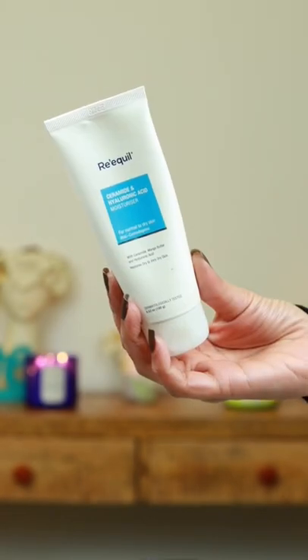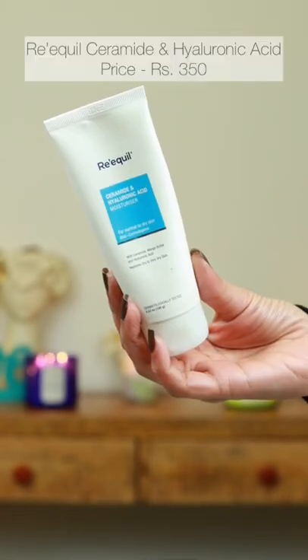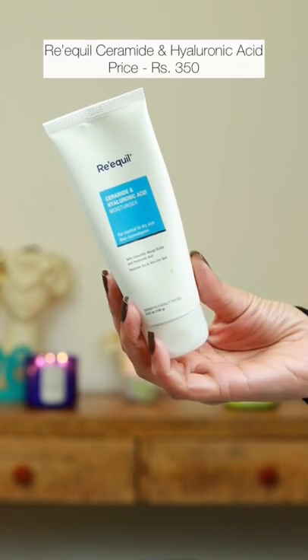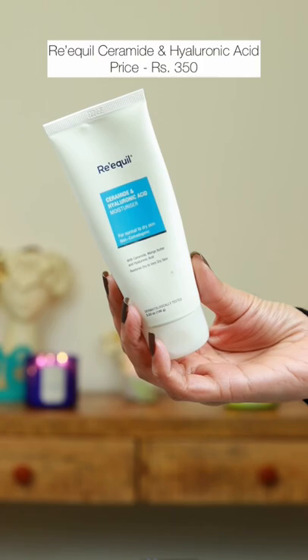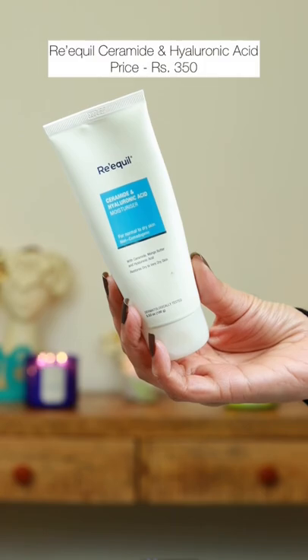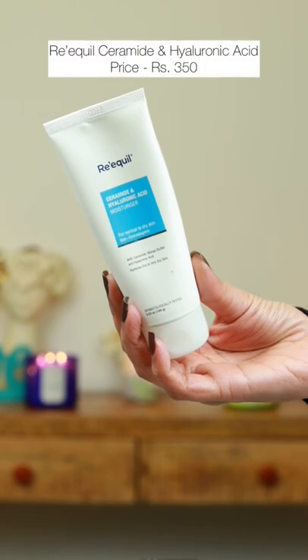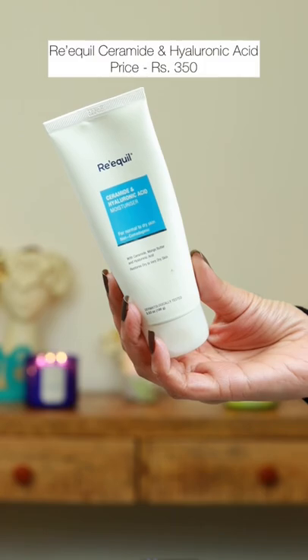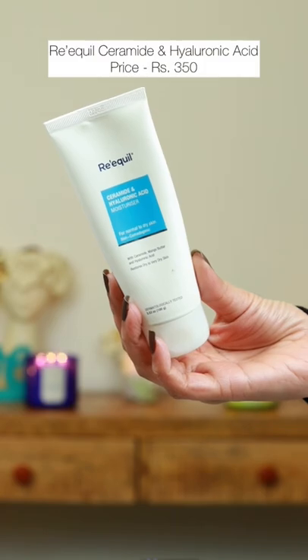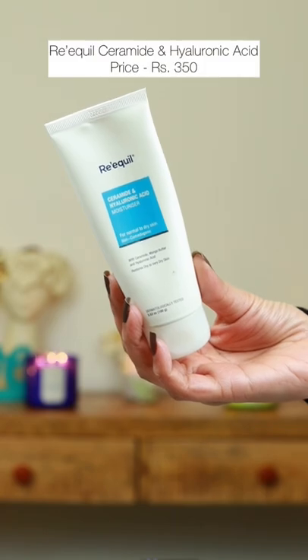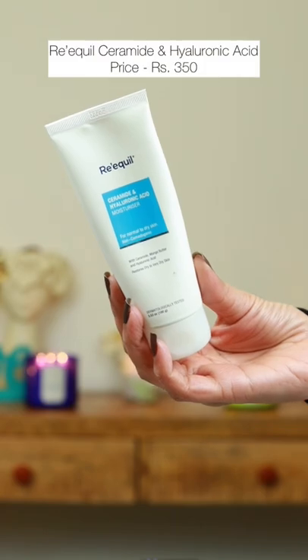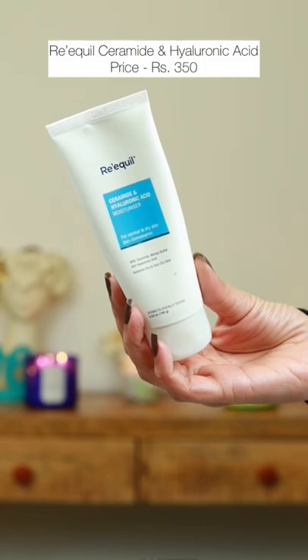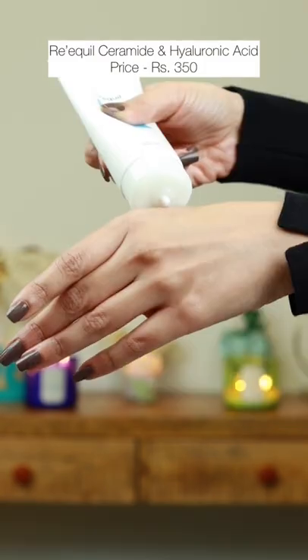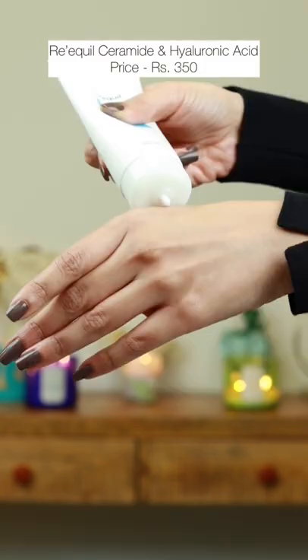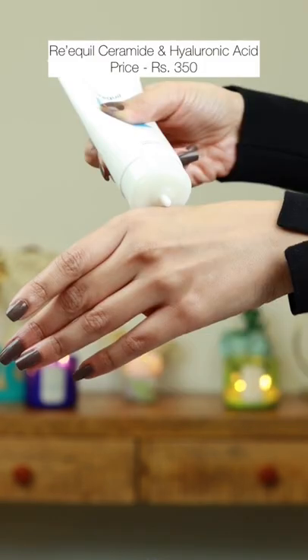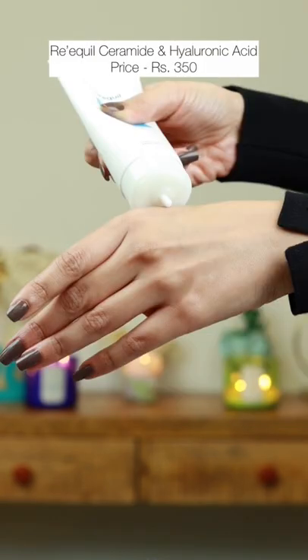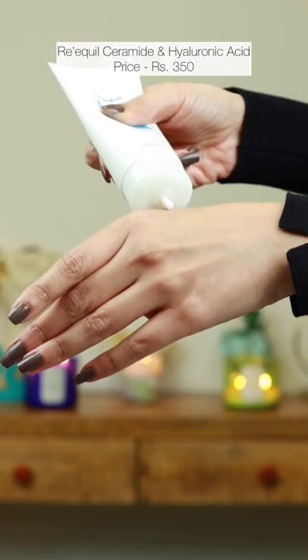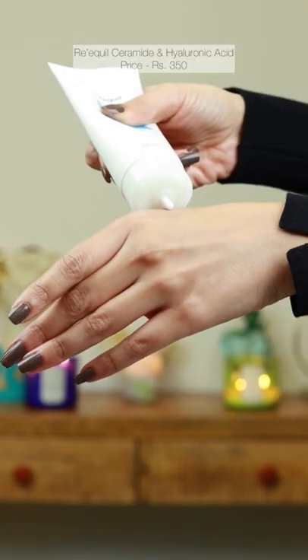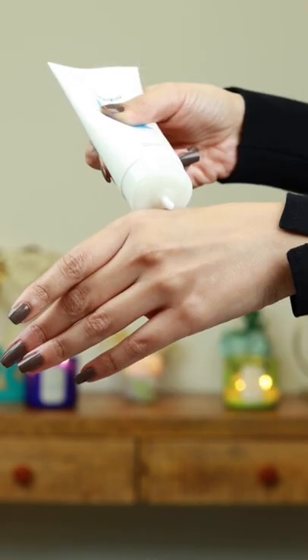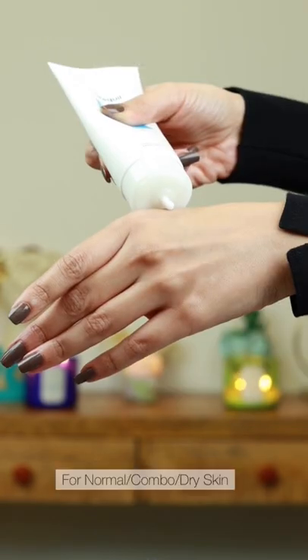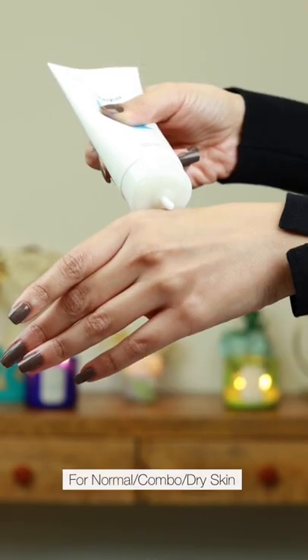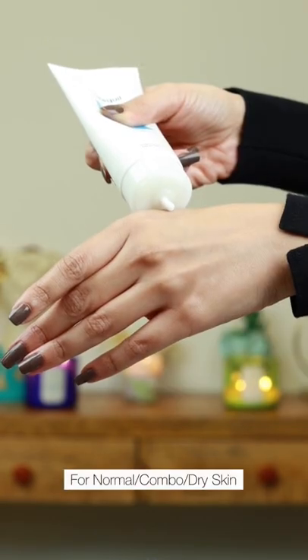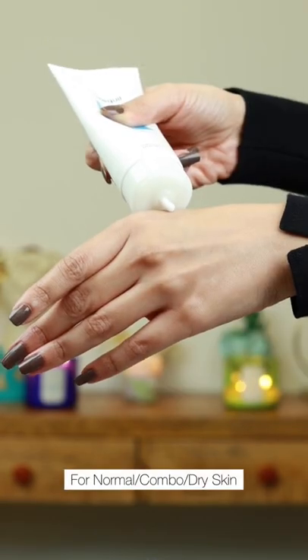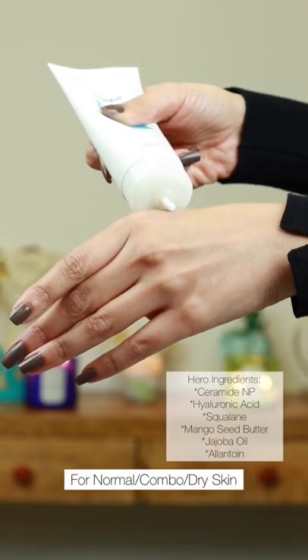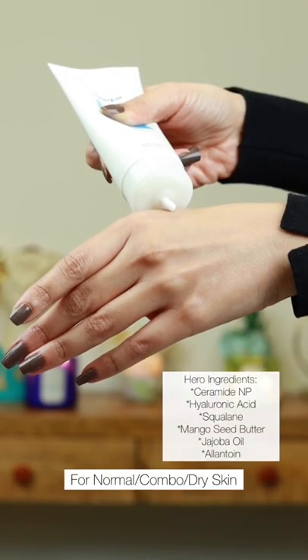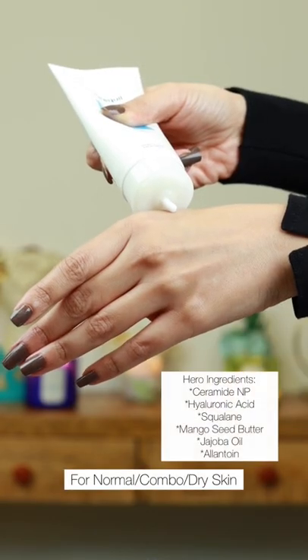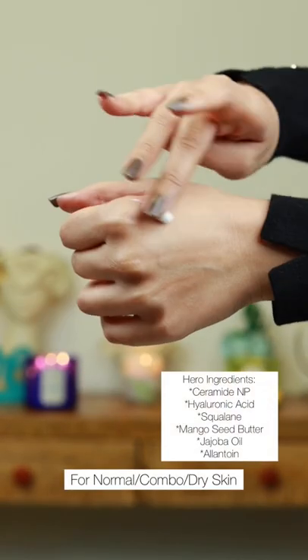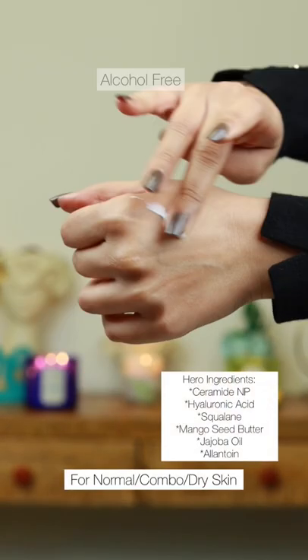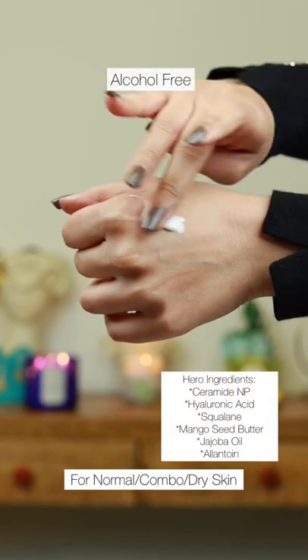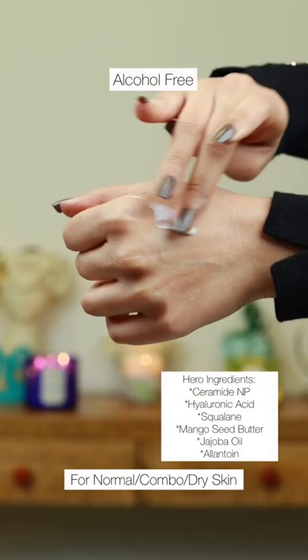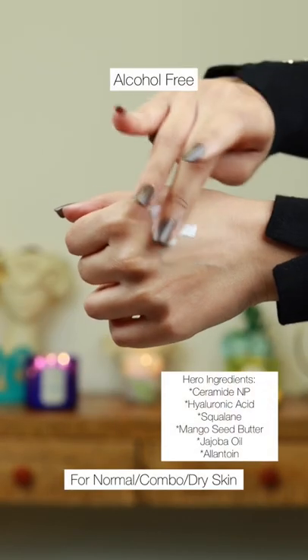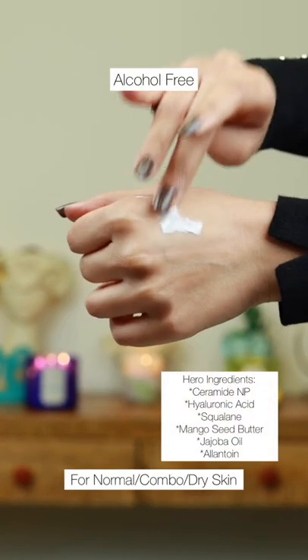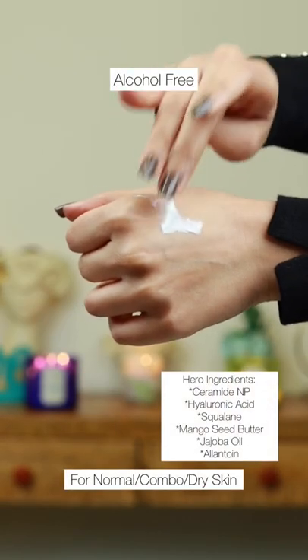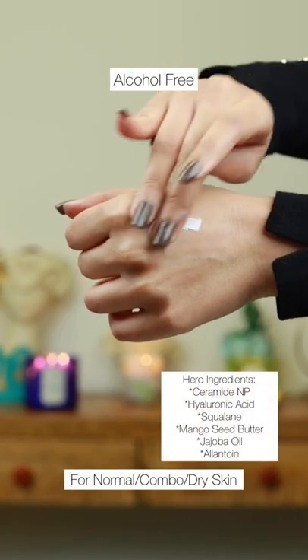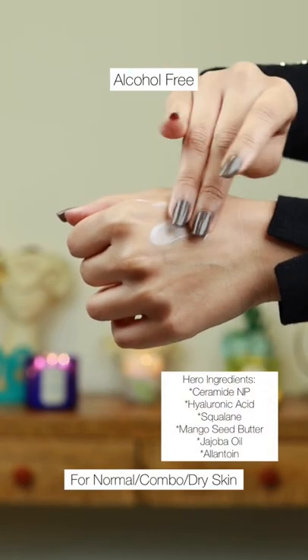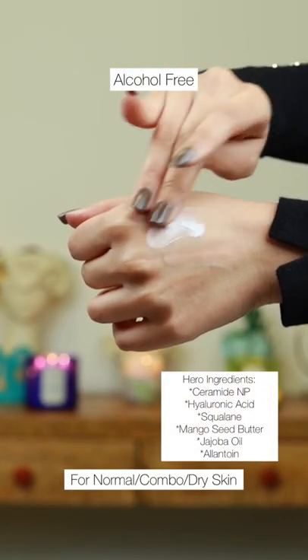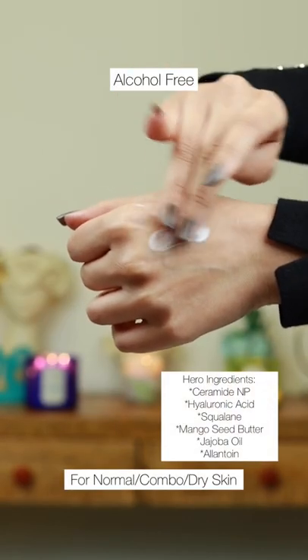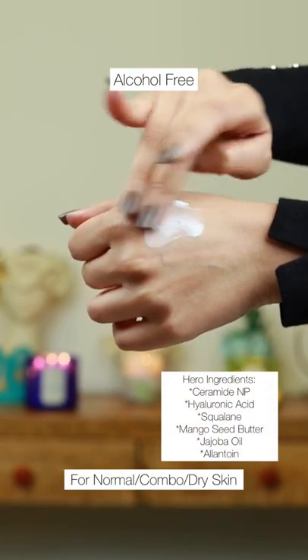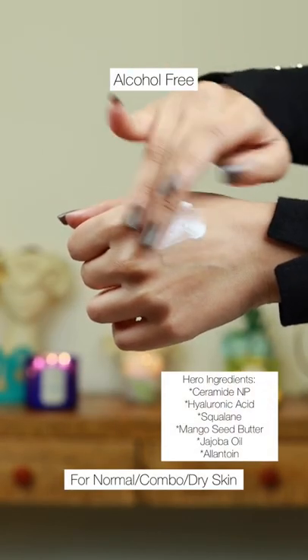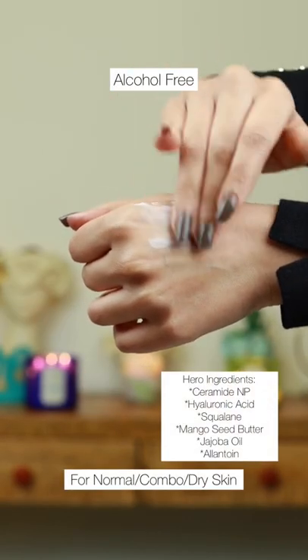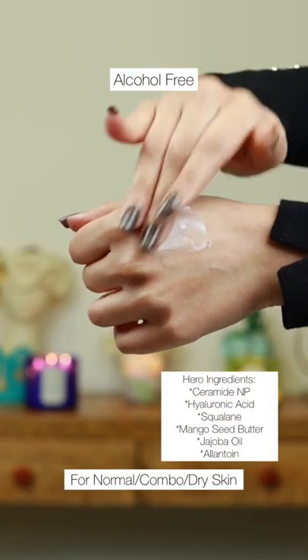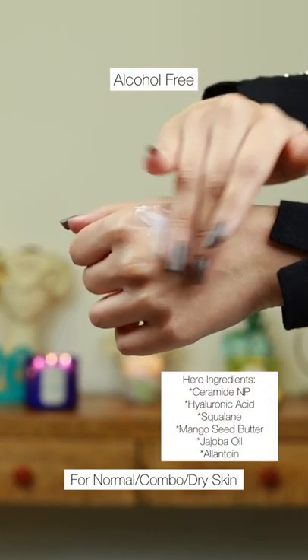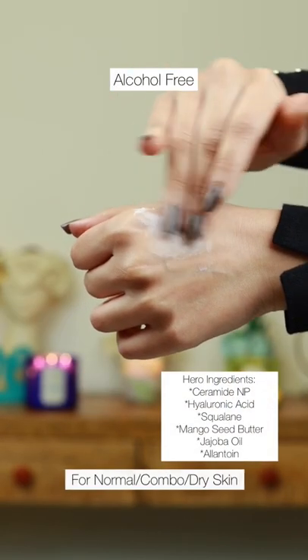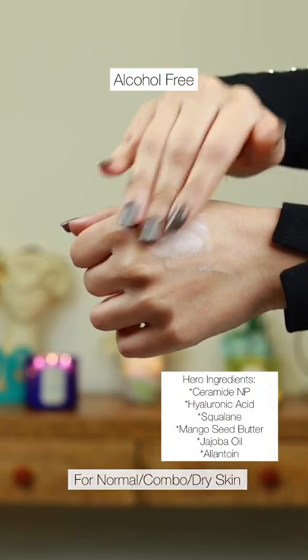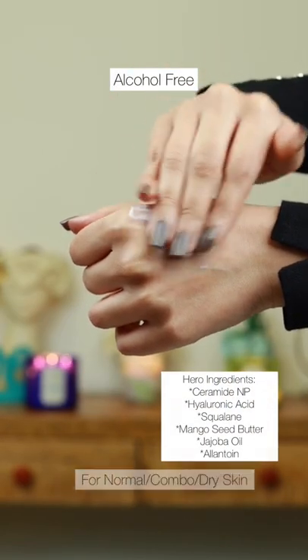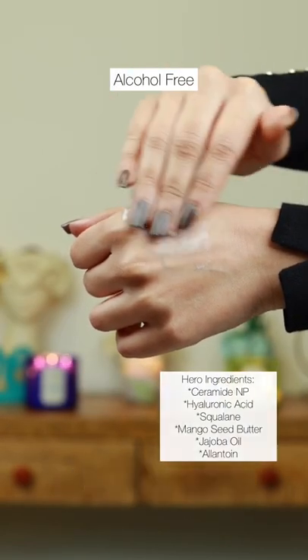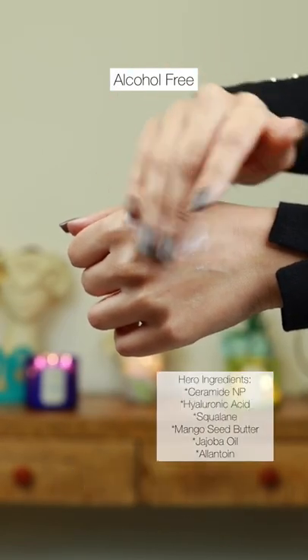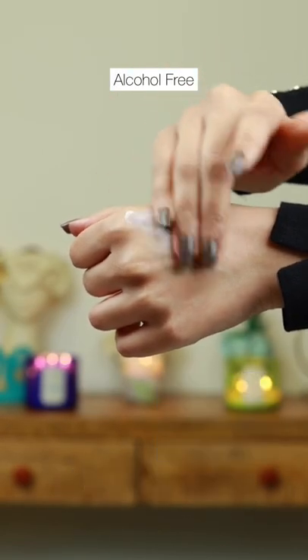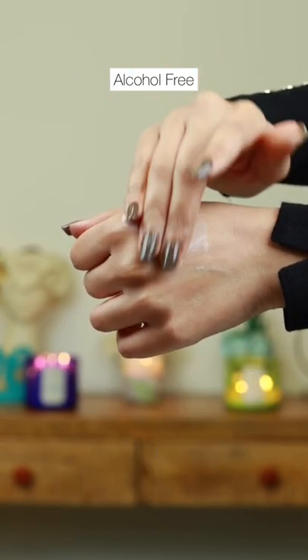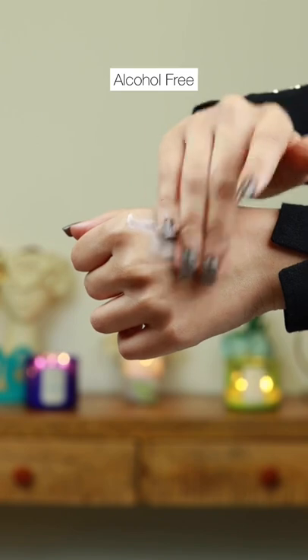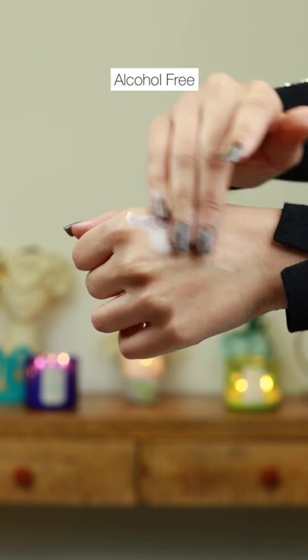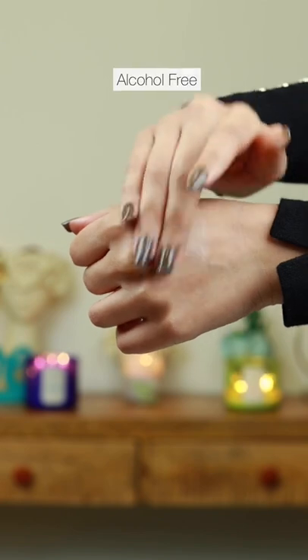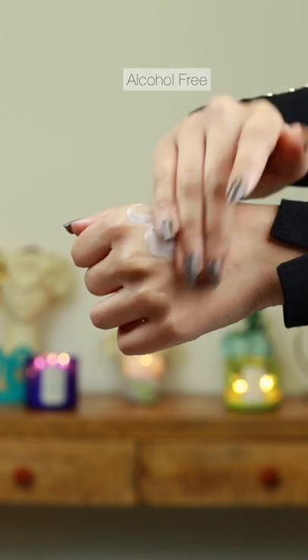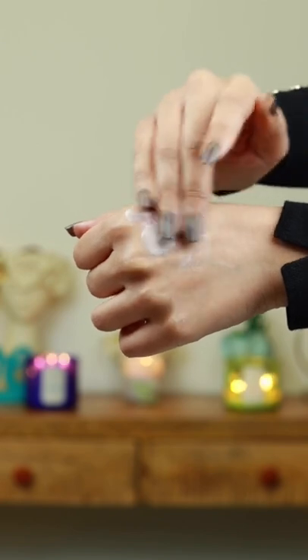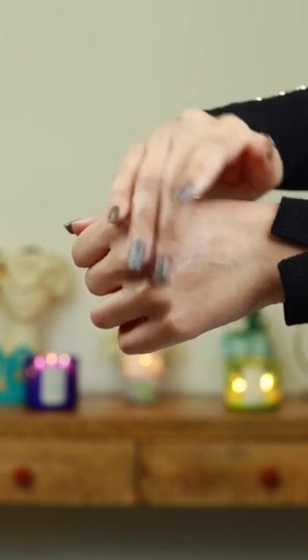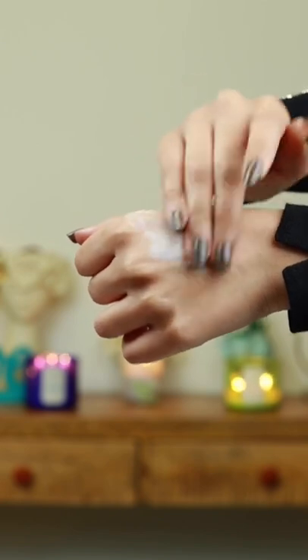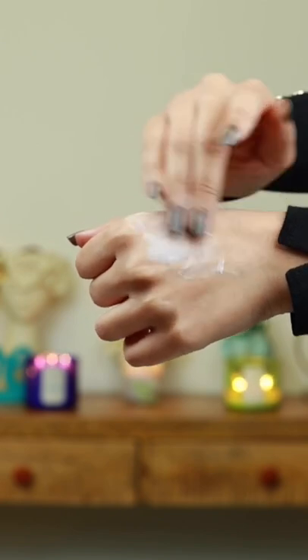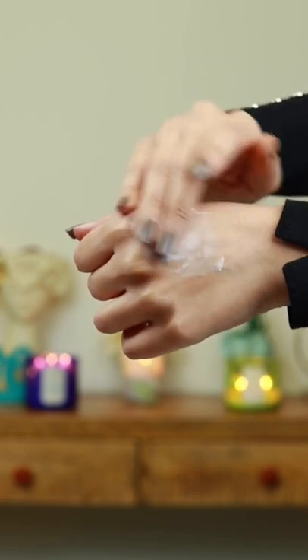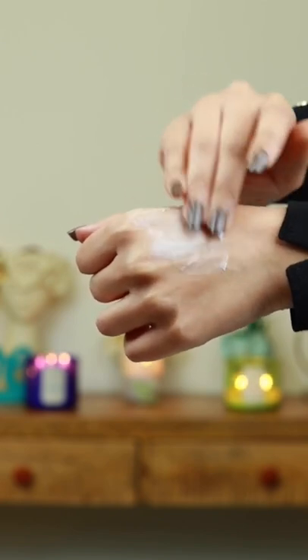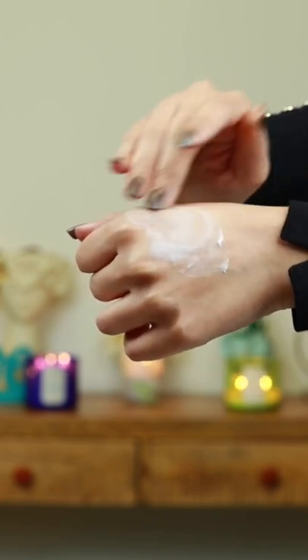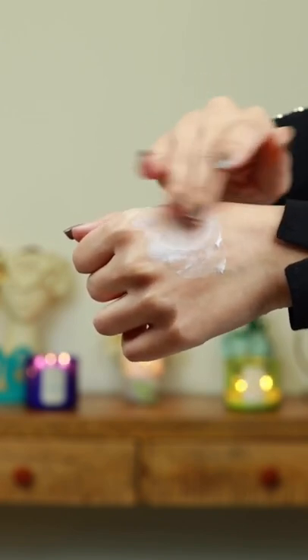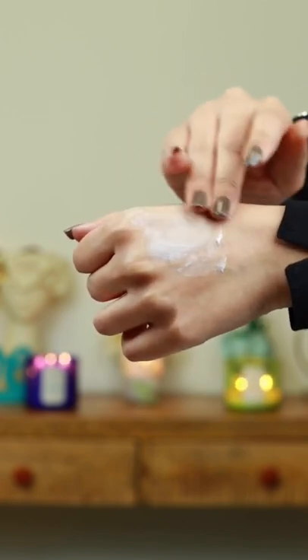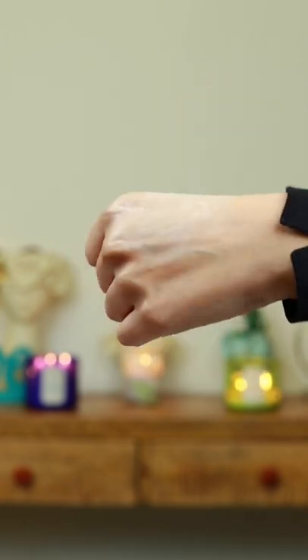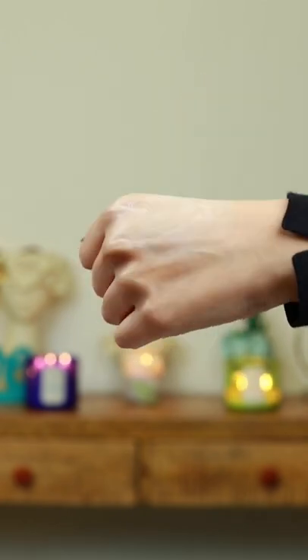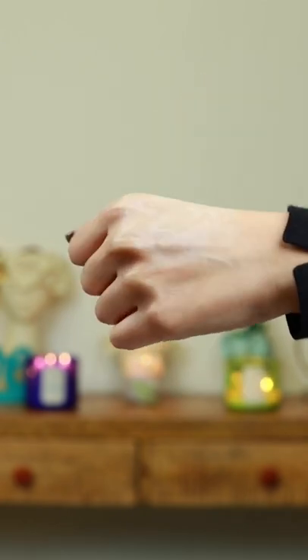This Requil moisturizer has great emollients and humectants. It's additionally packed with ingredients that are highly moisturizing and soothing on the skin.